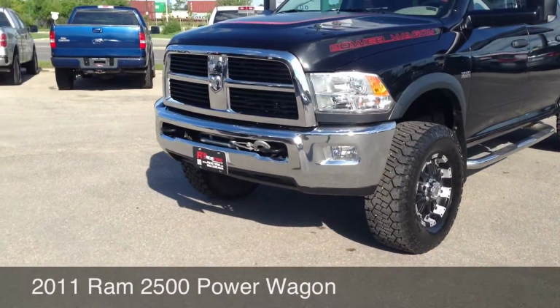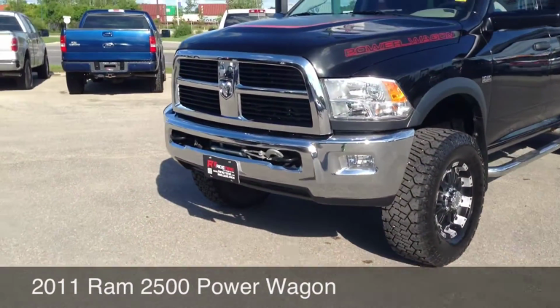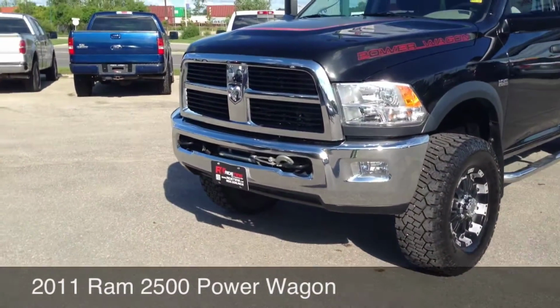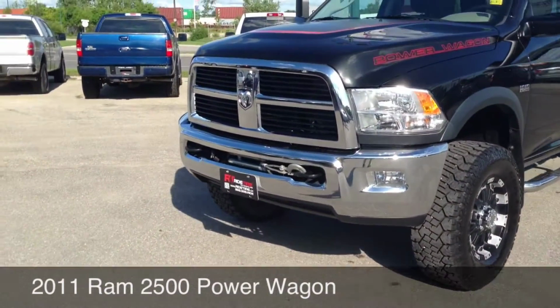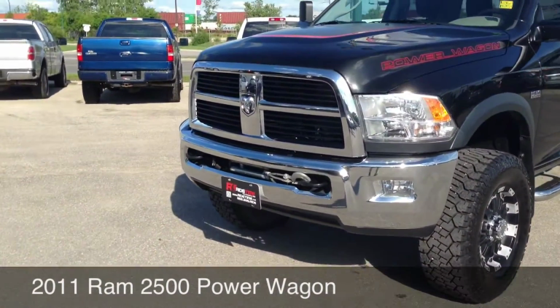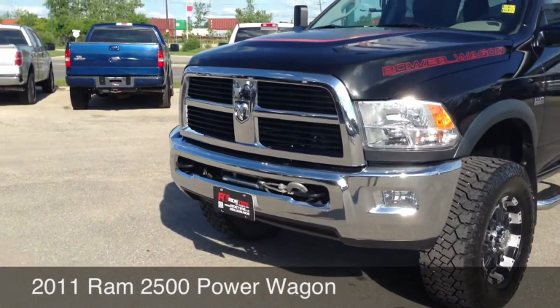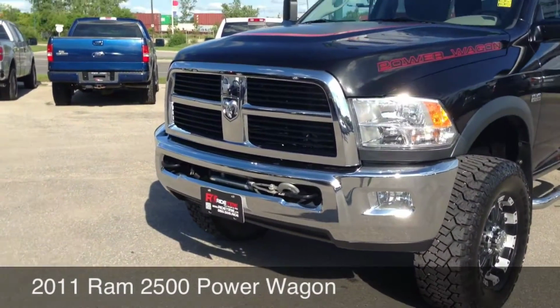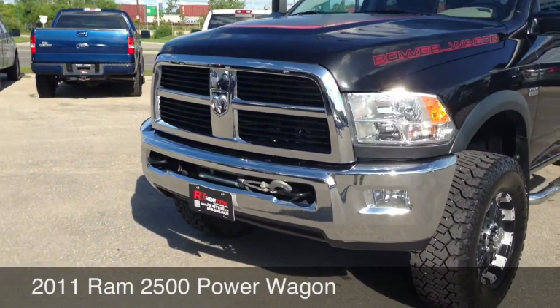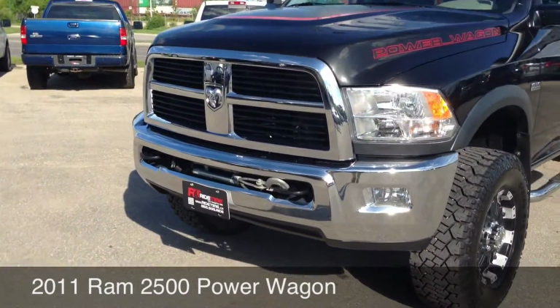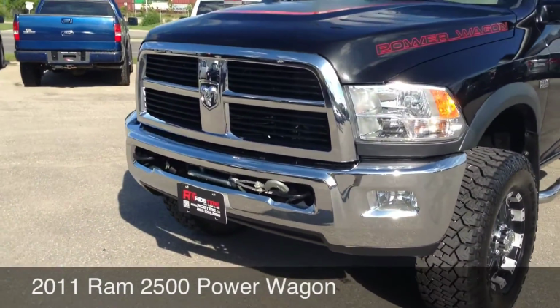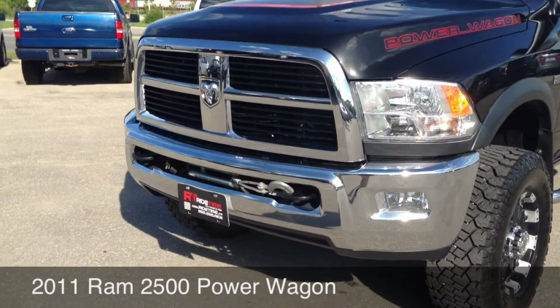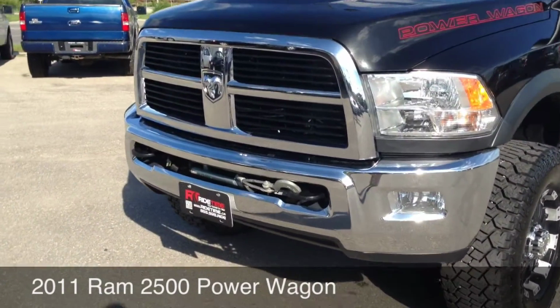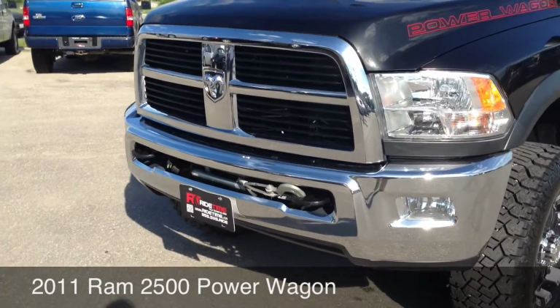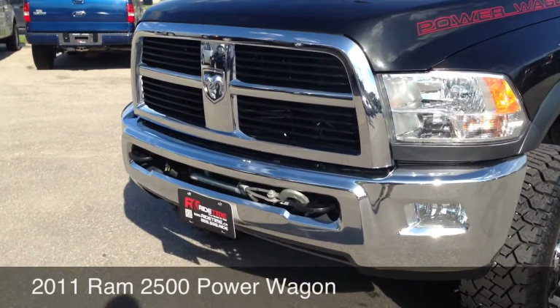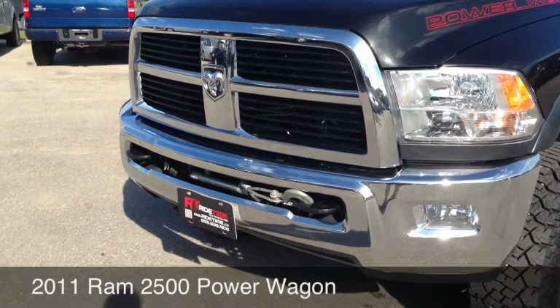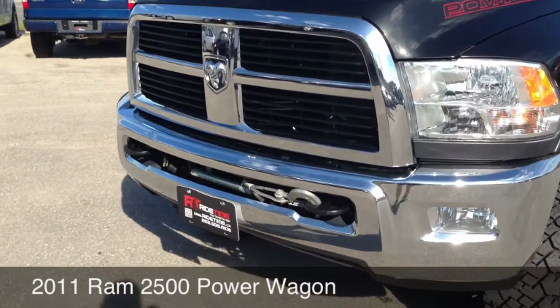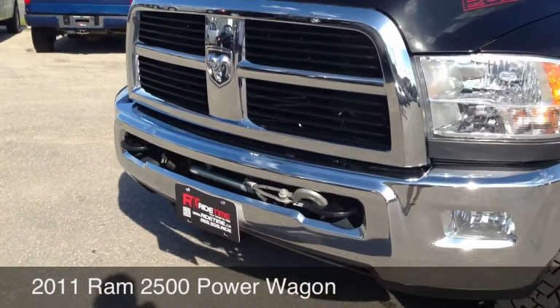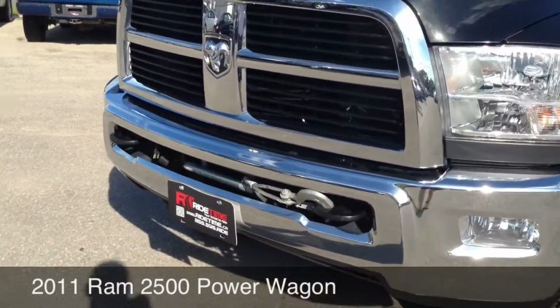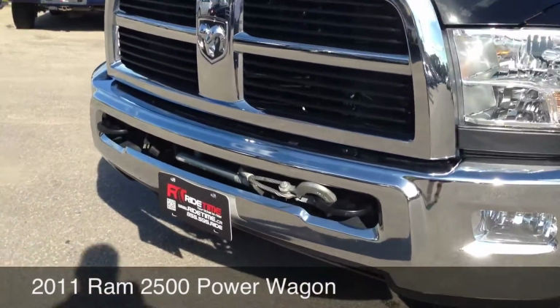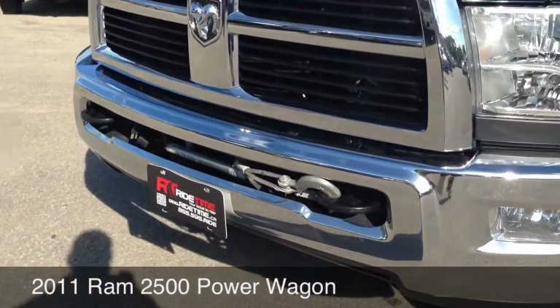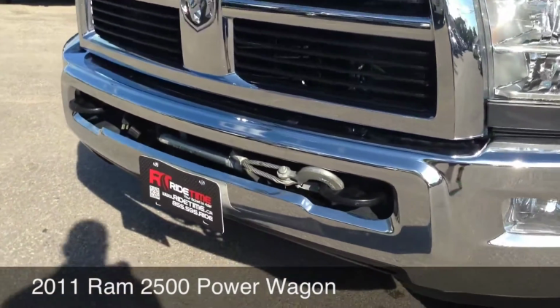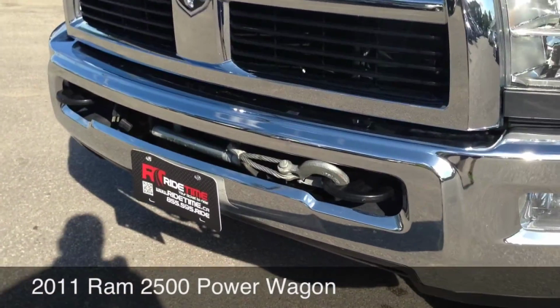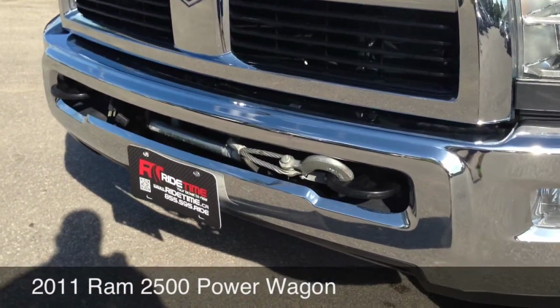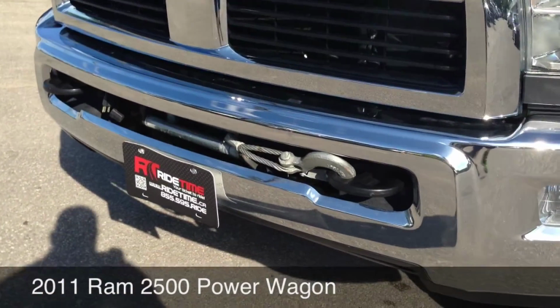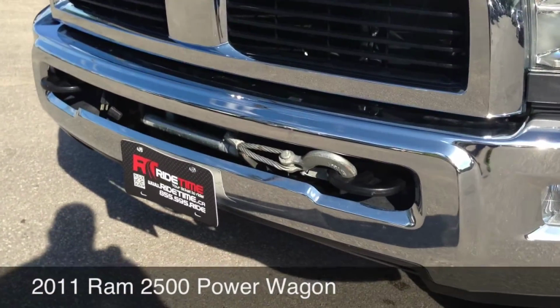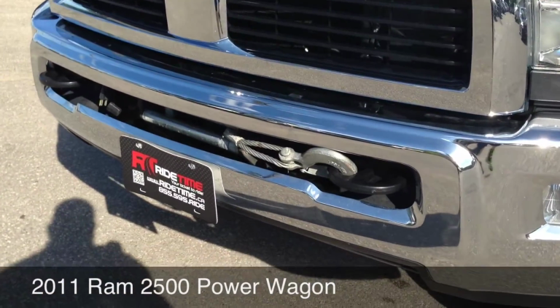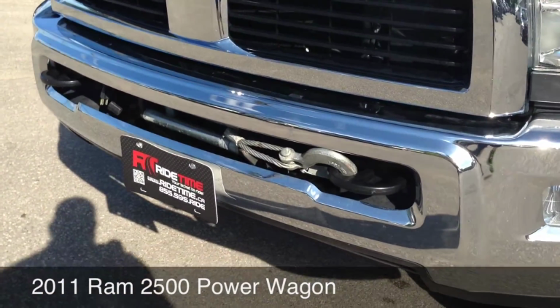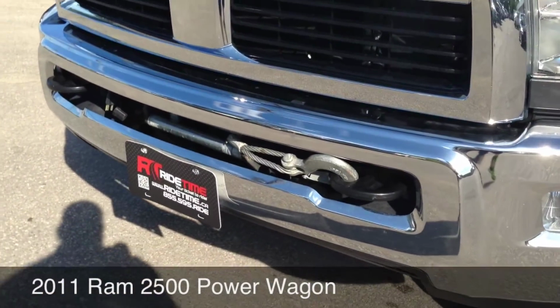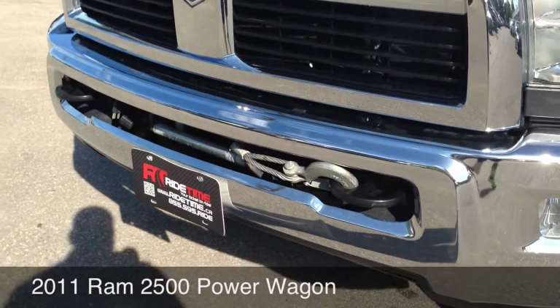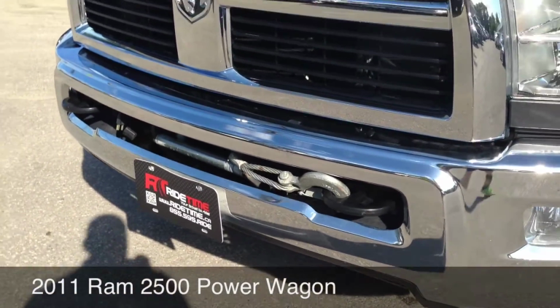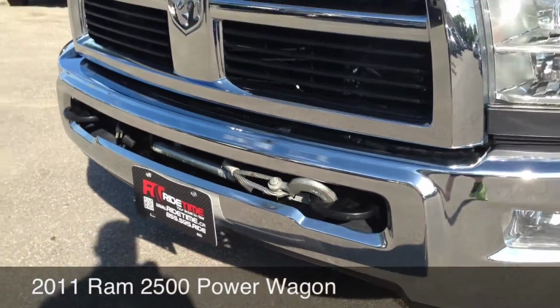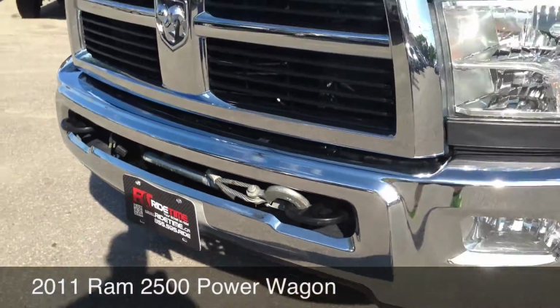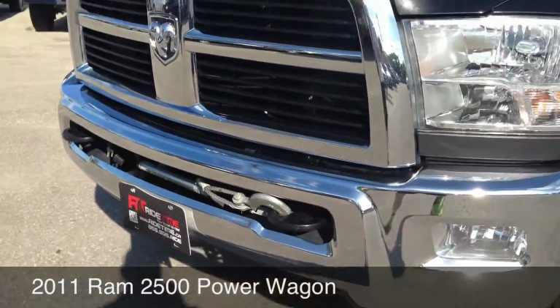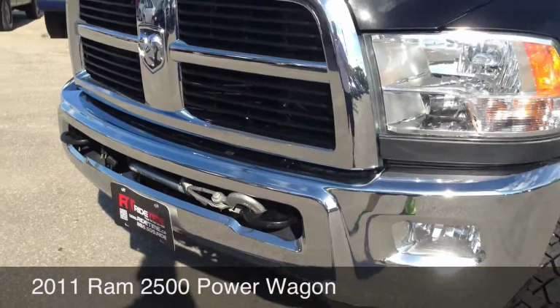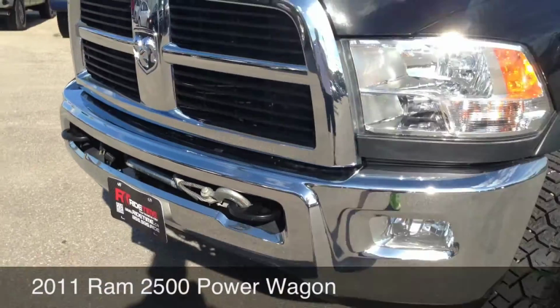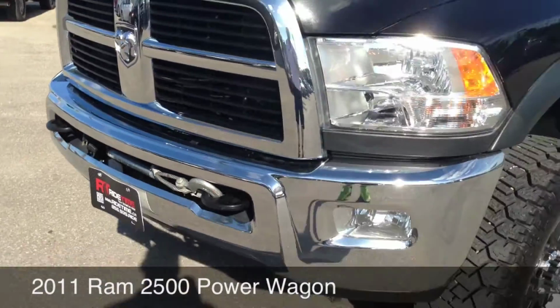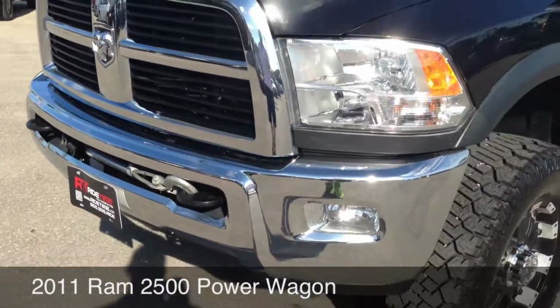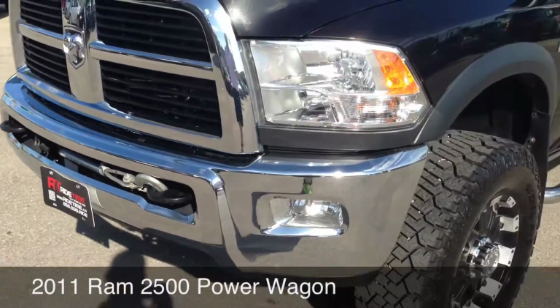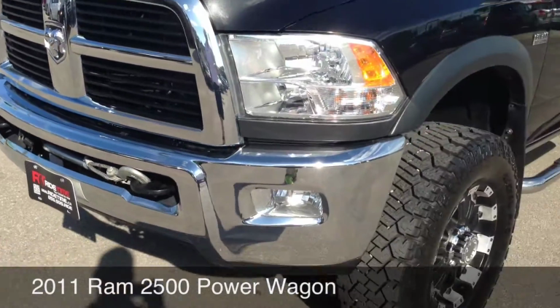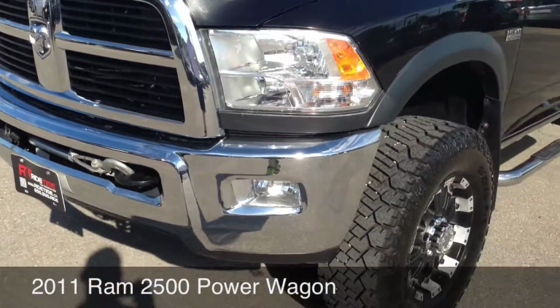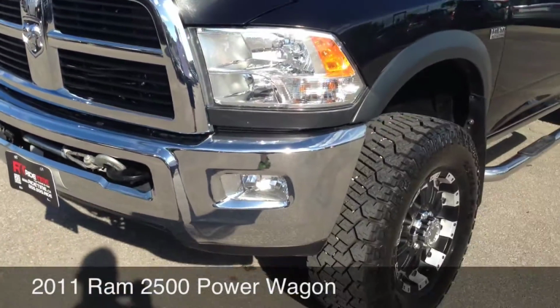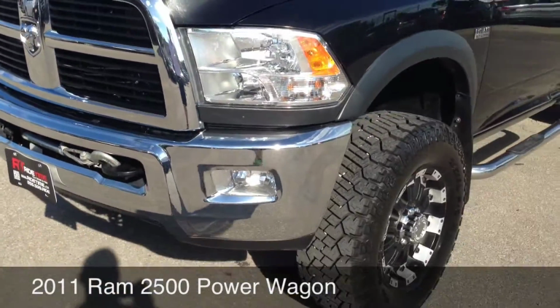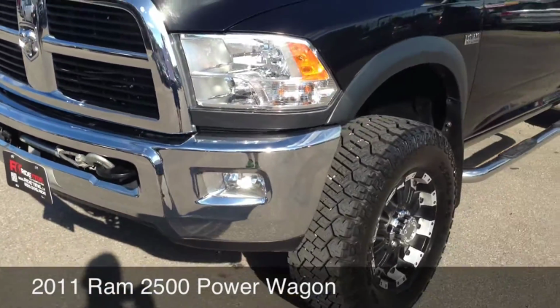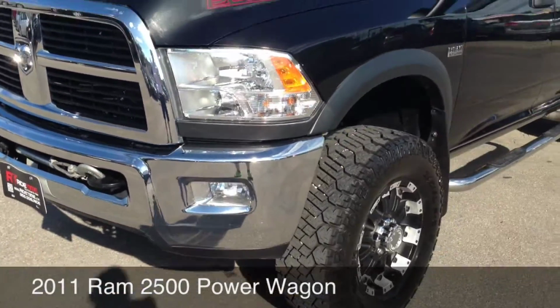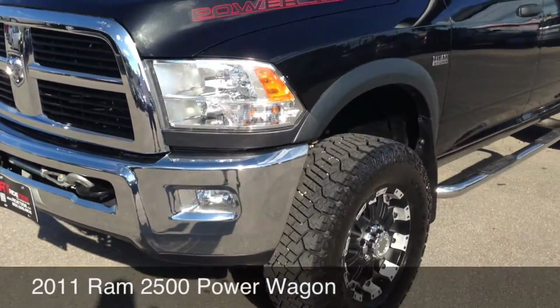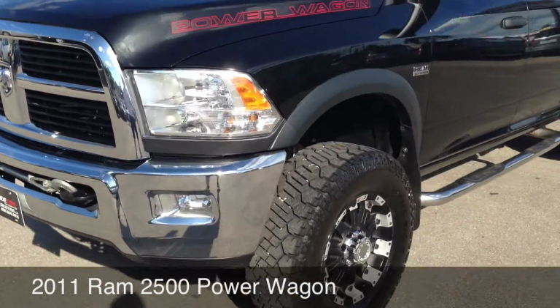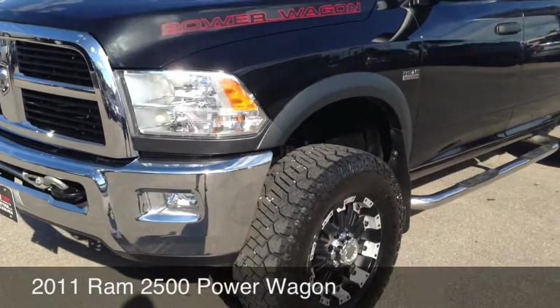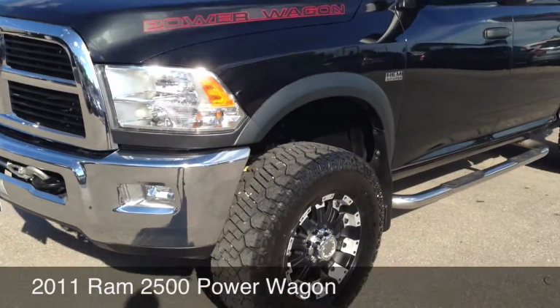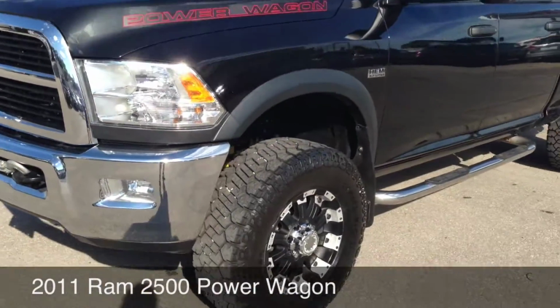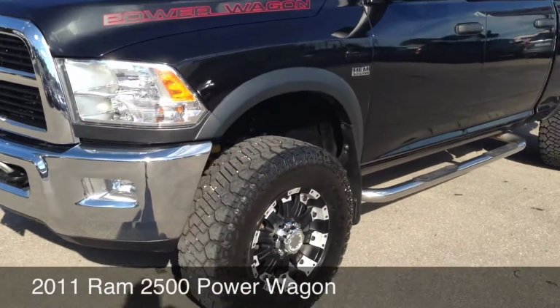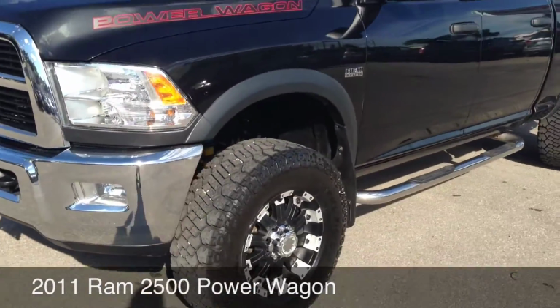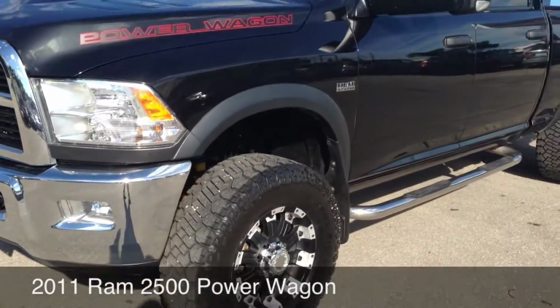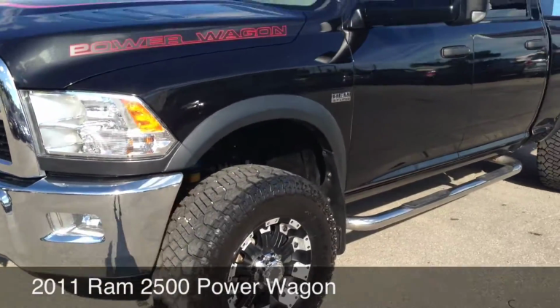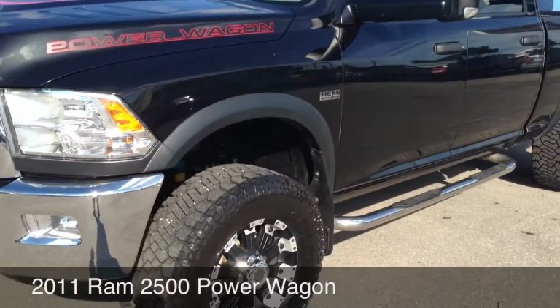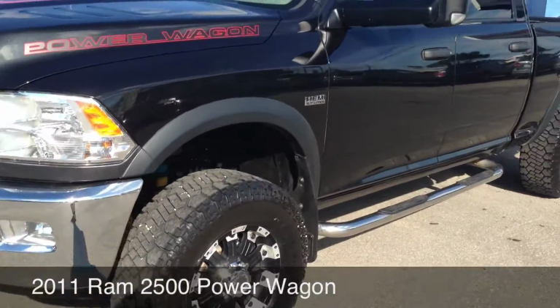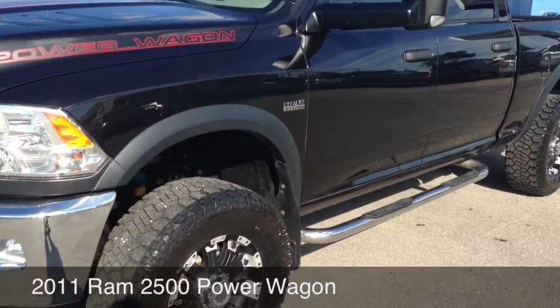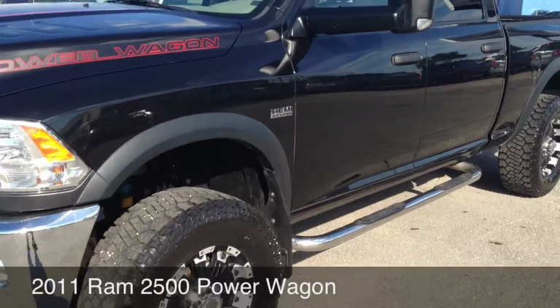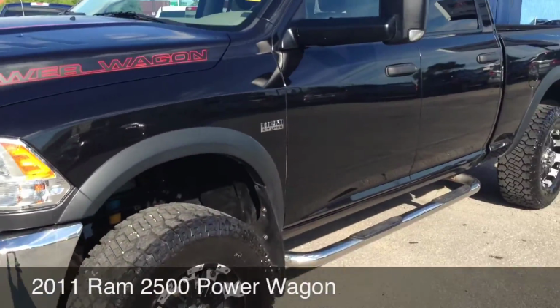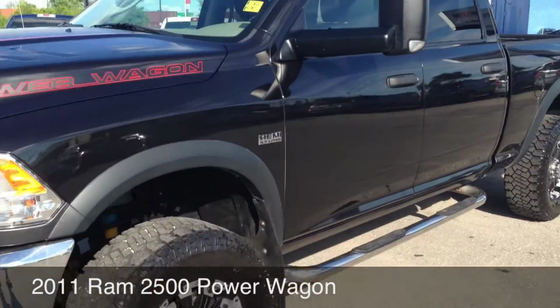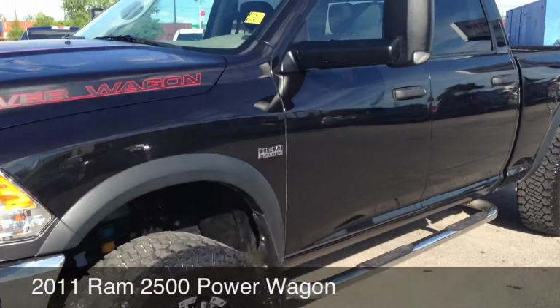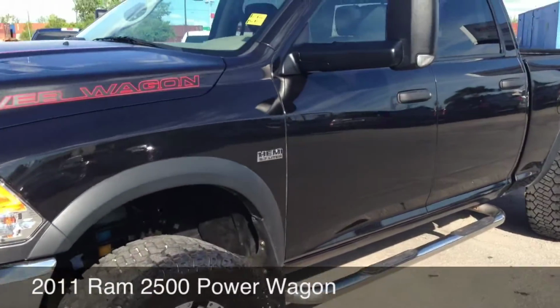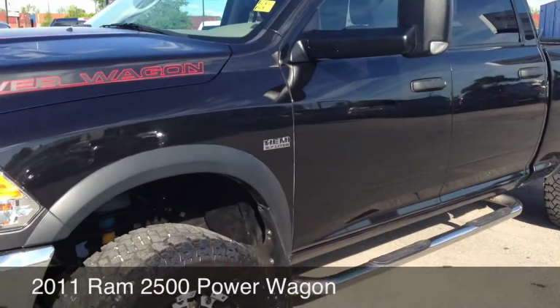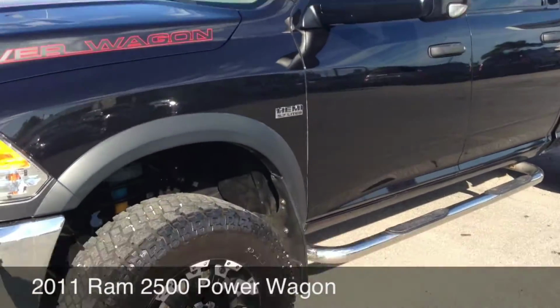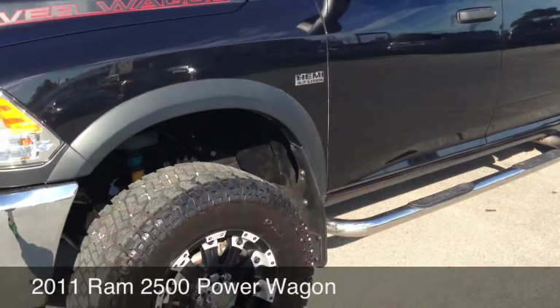If you don't know much about the Power Wagon, they come with a winch in the front, fog lamps, chrome grille. It is a Hemi.